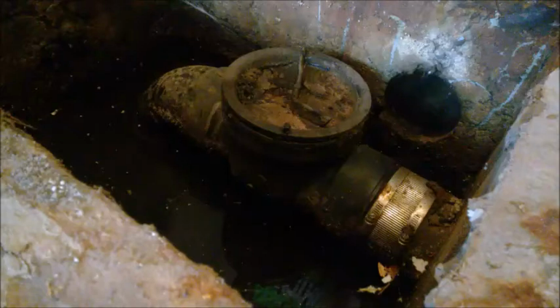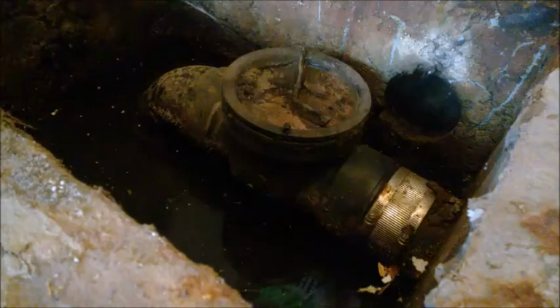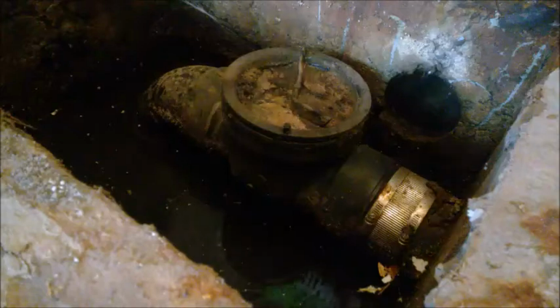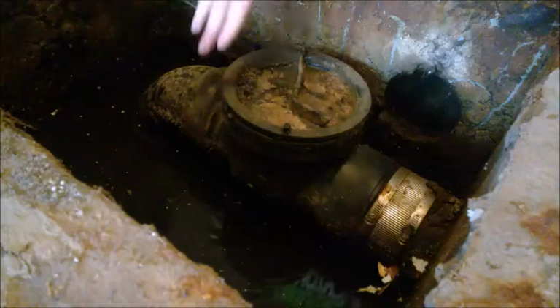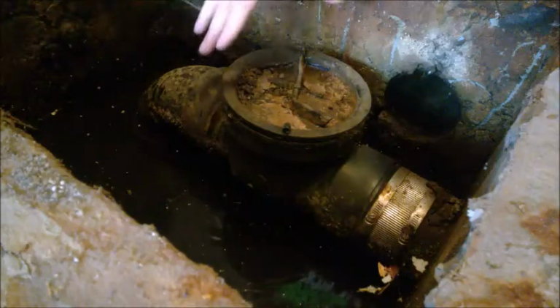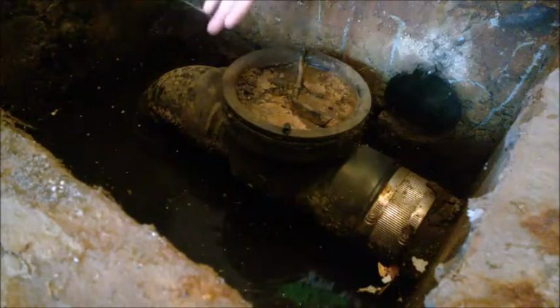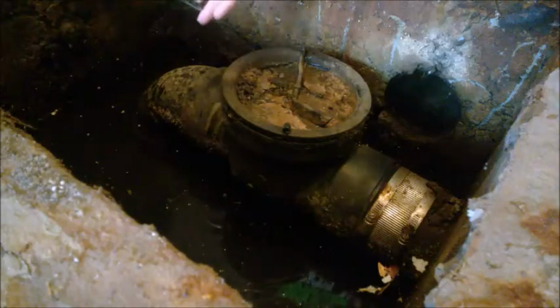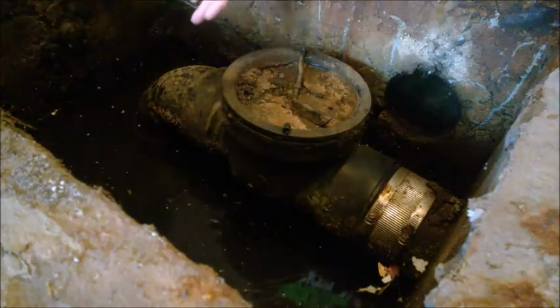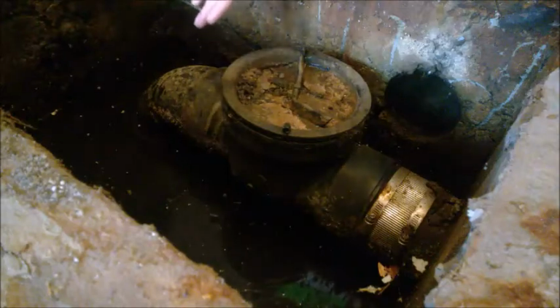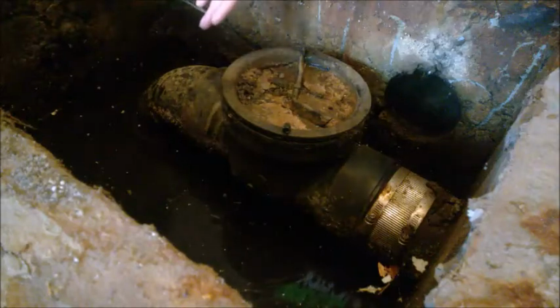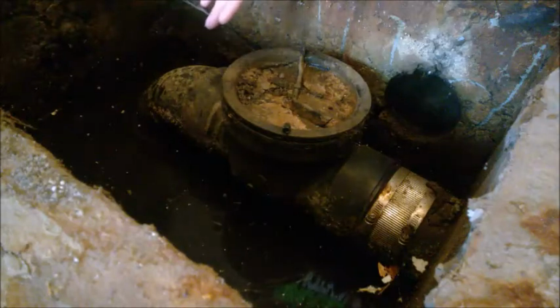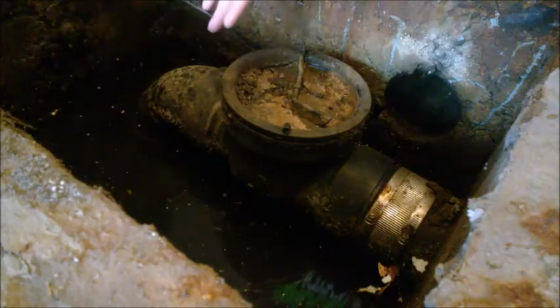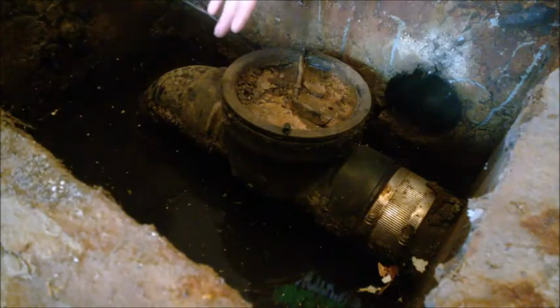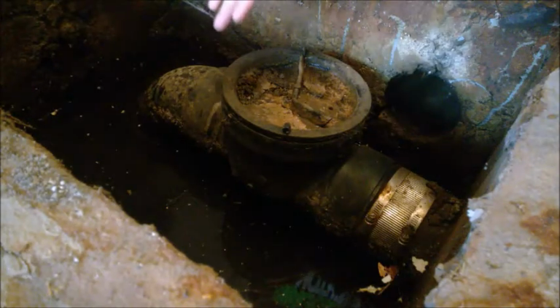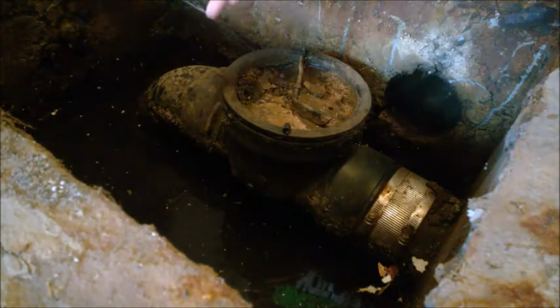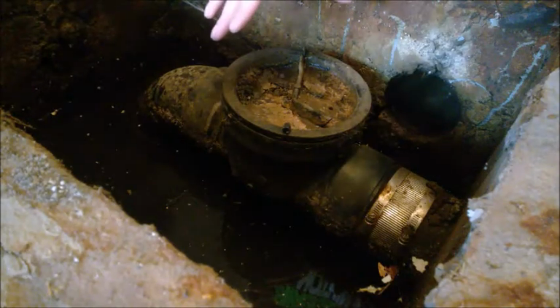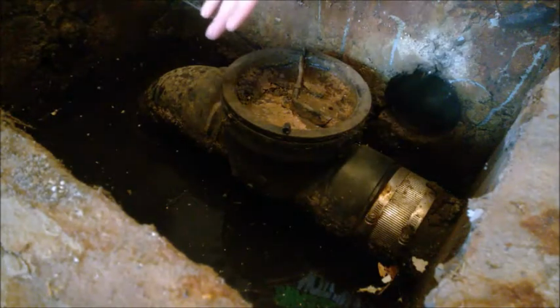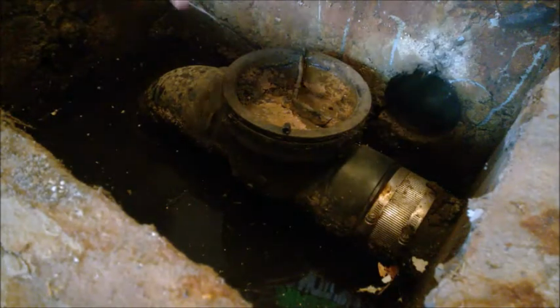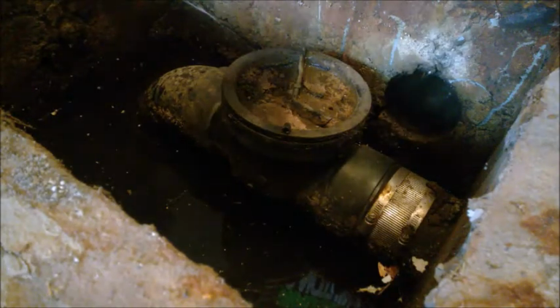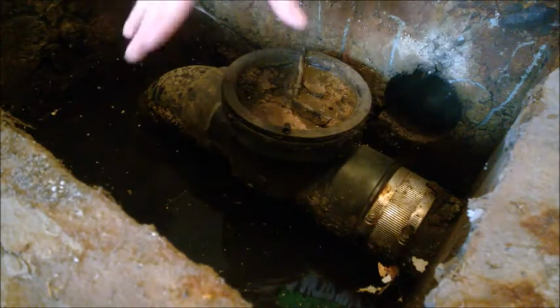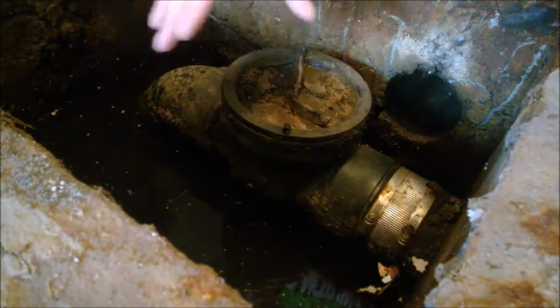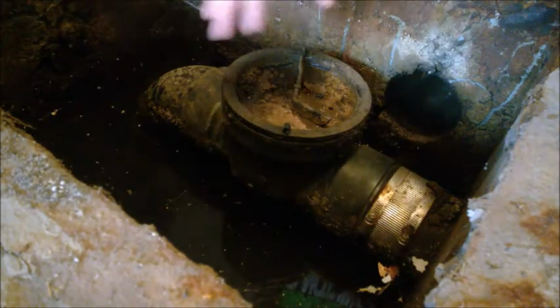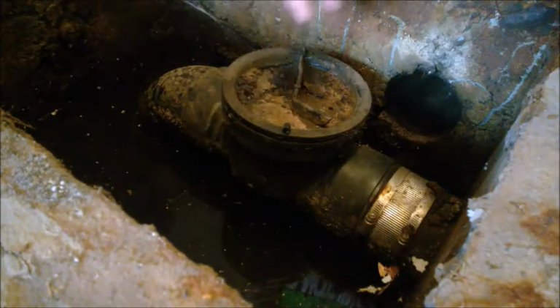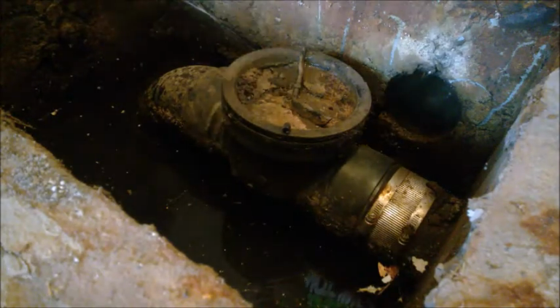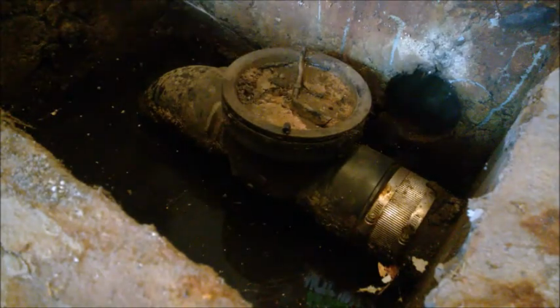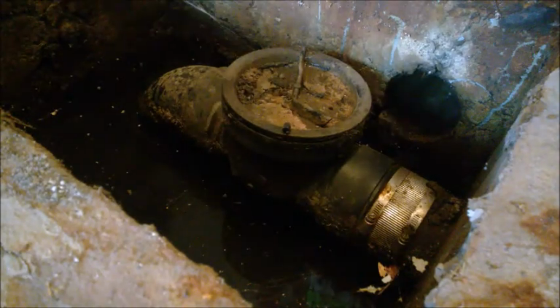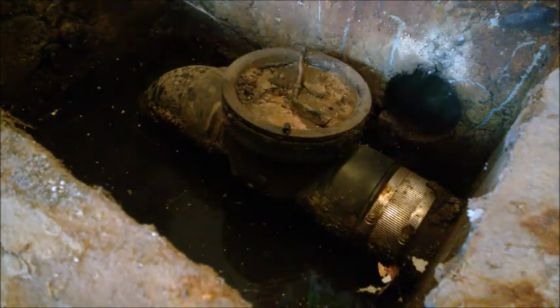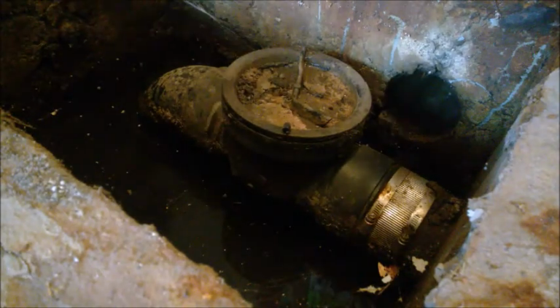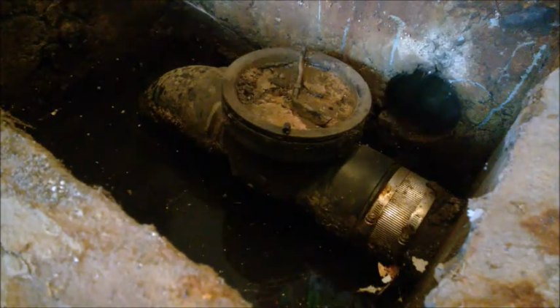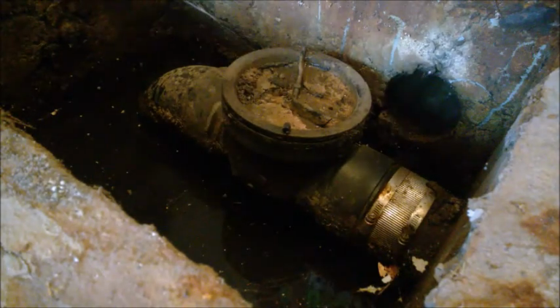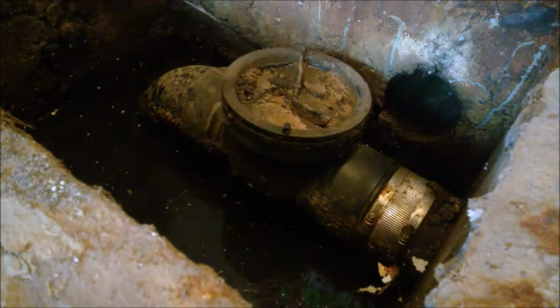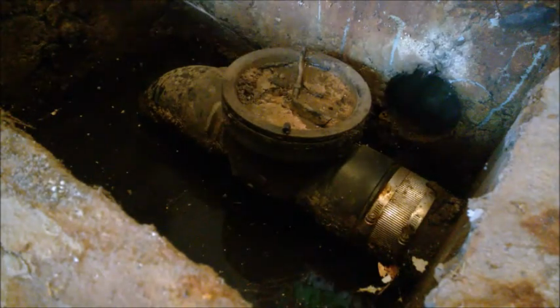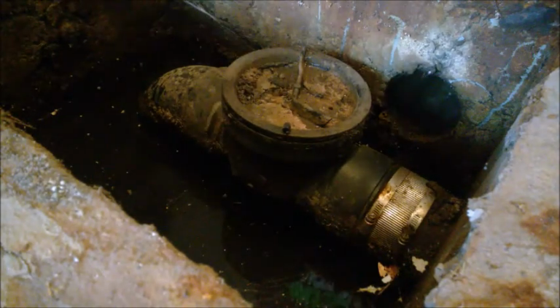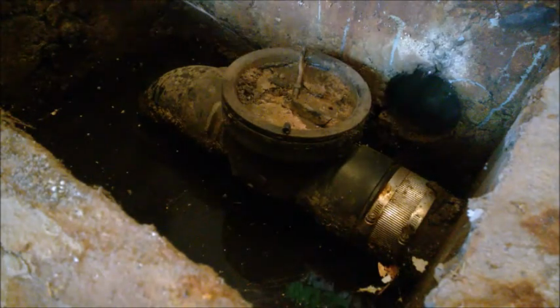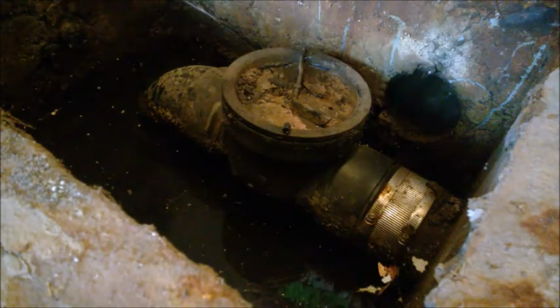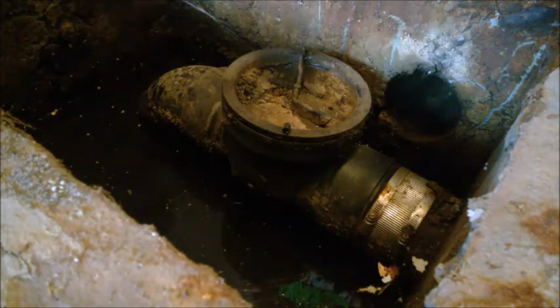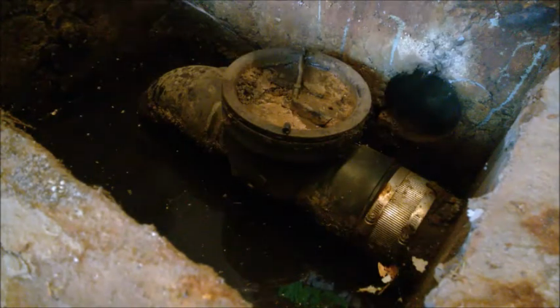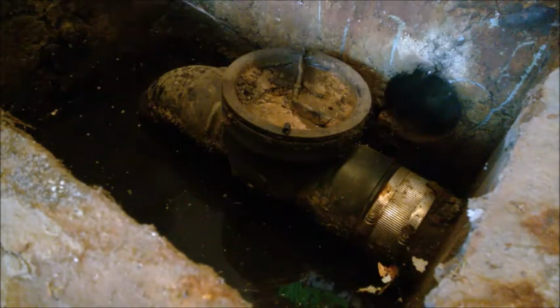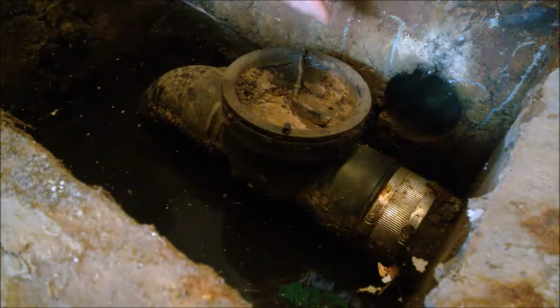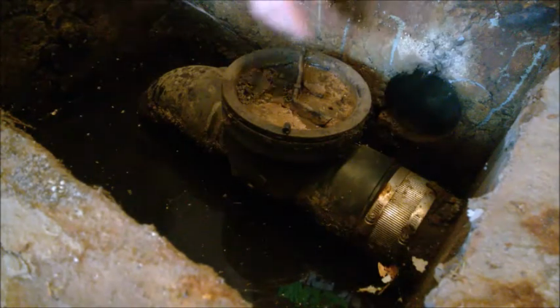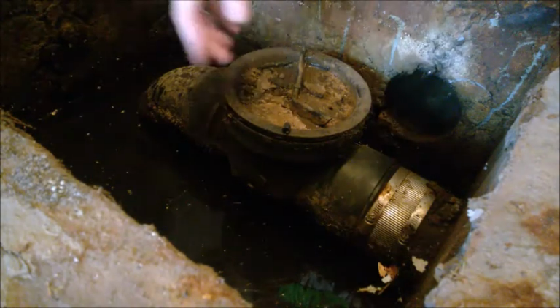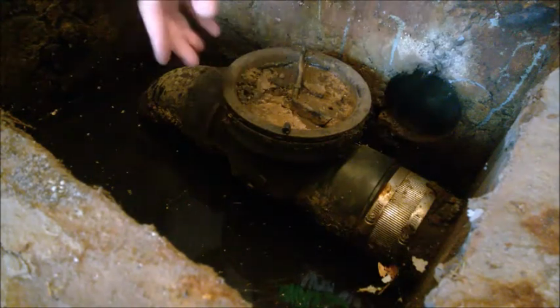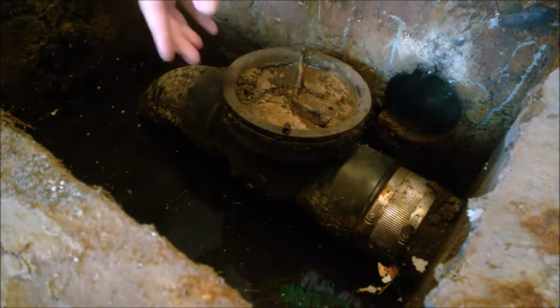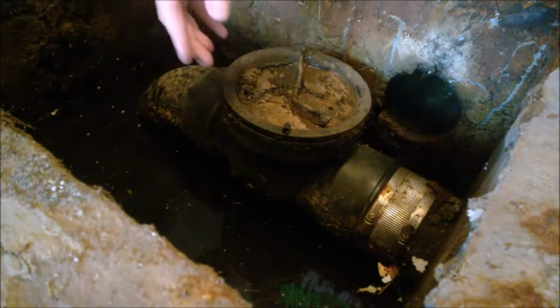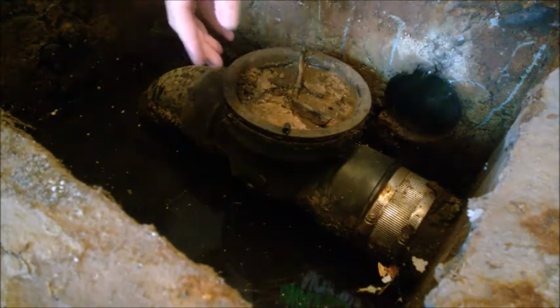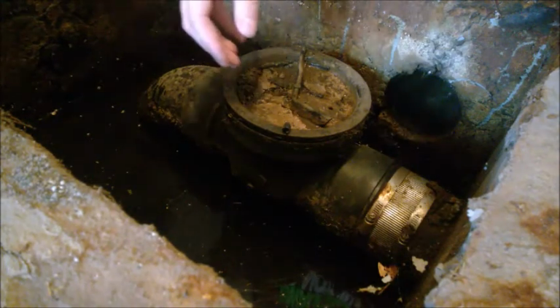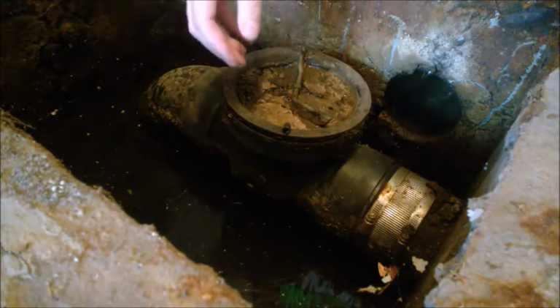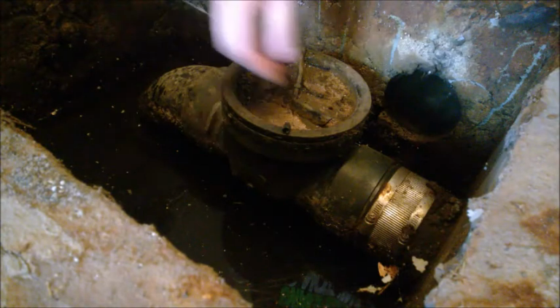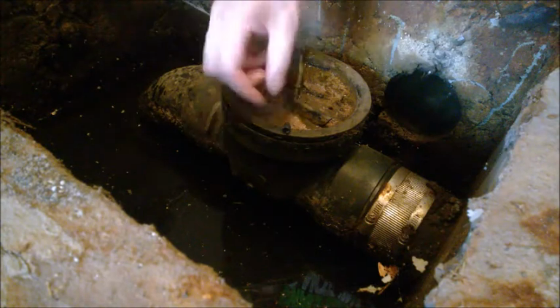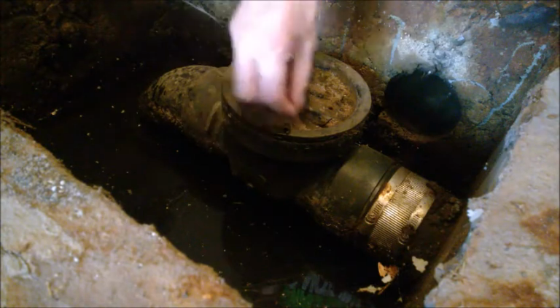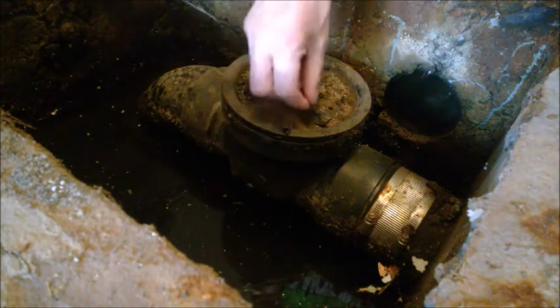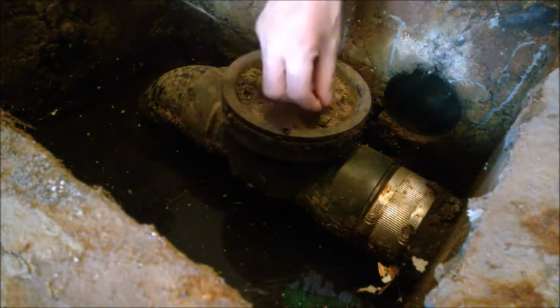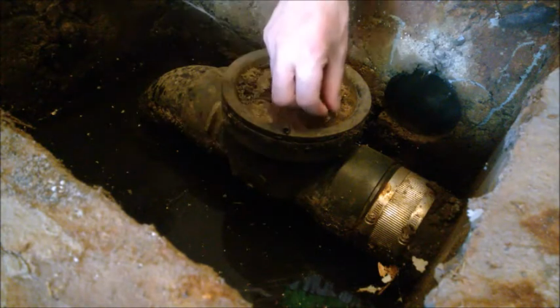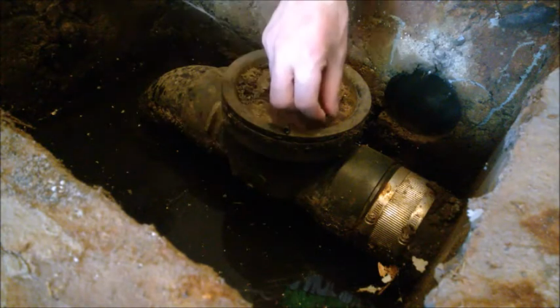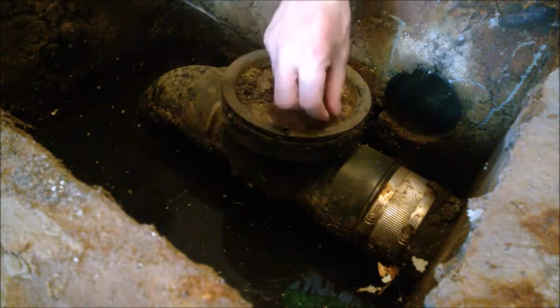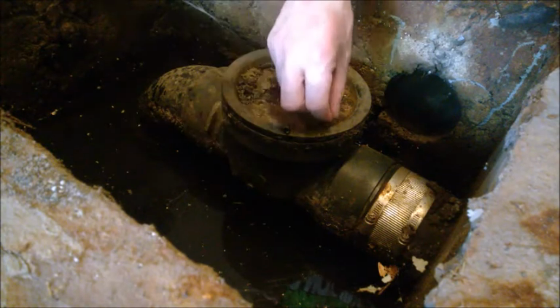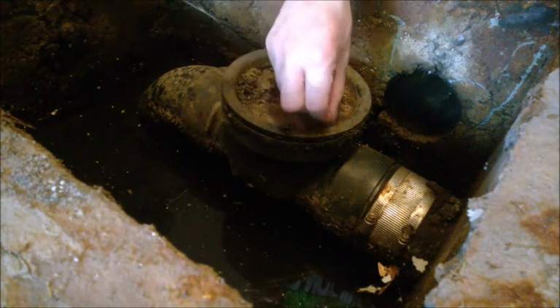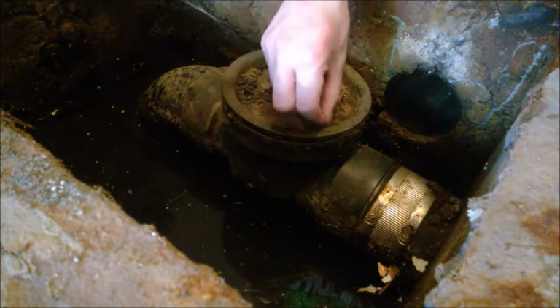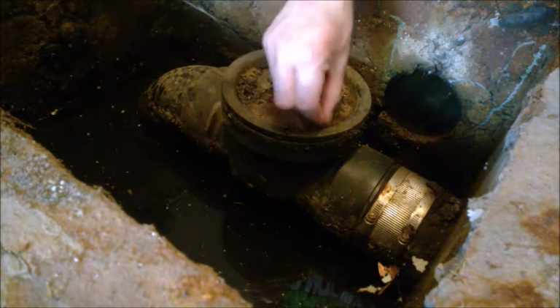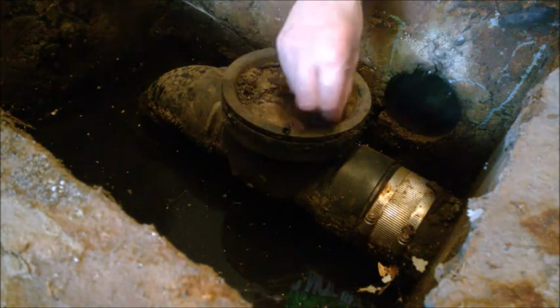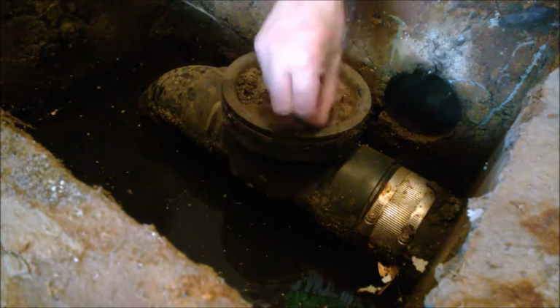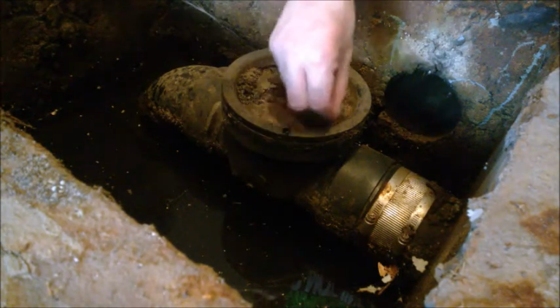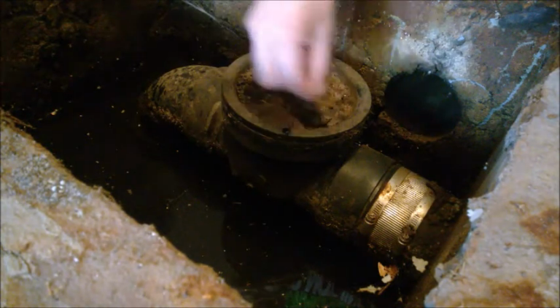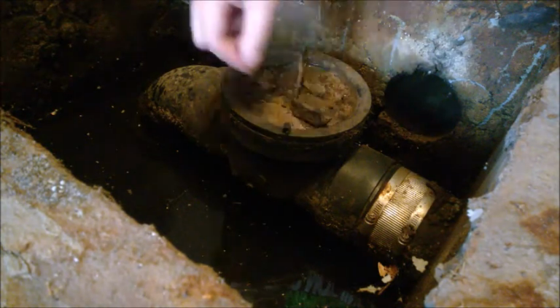This is a backflow valve on the floor of the garage, and obviously it's completely stock.